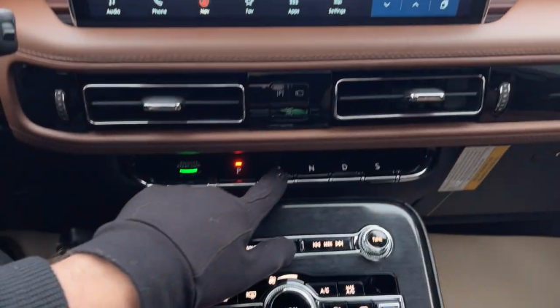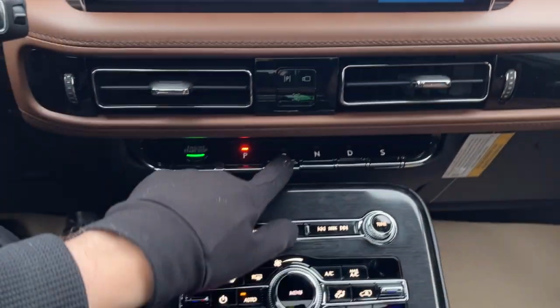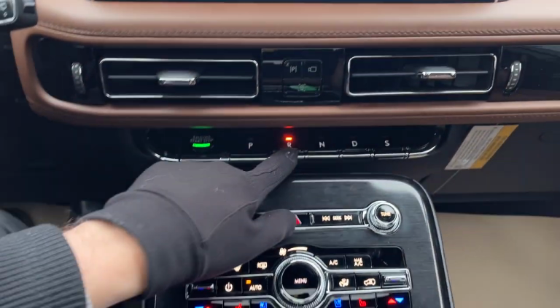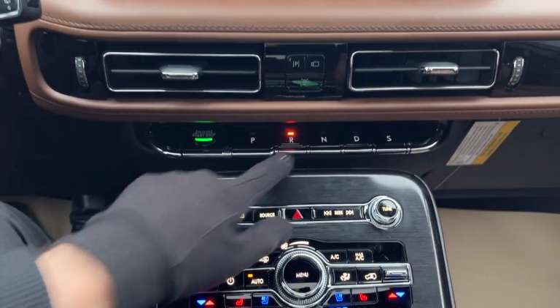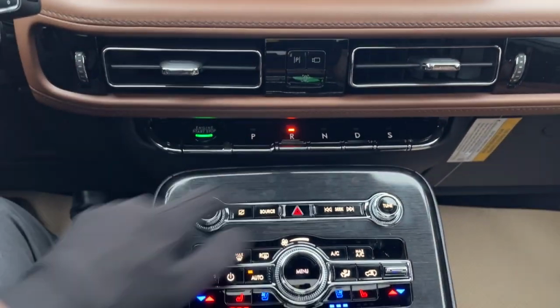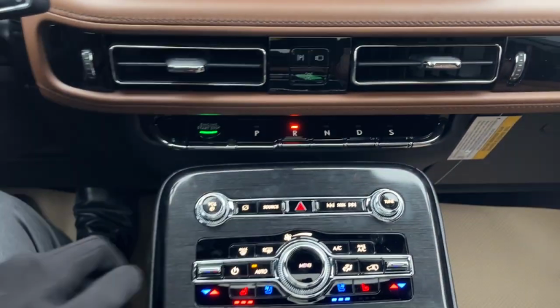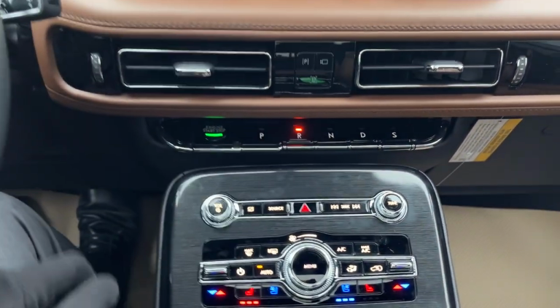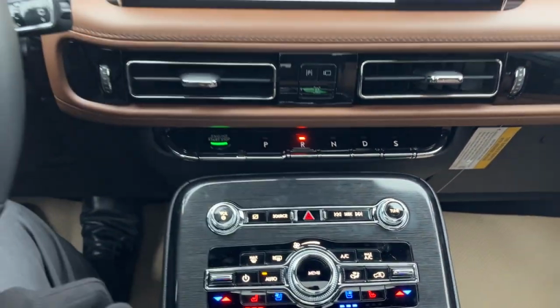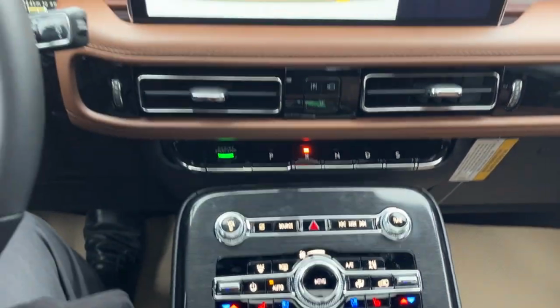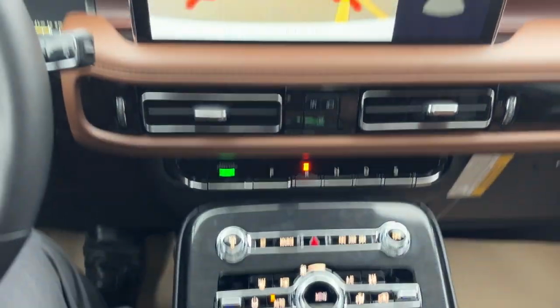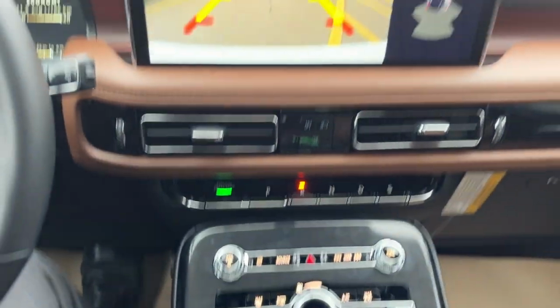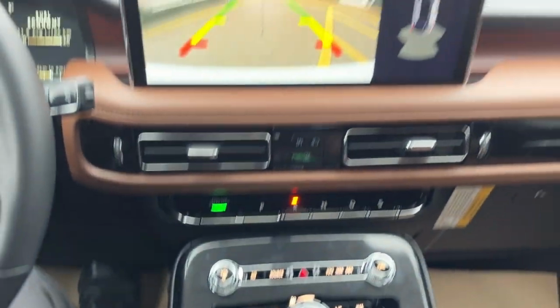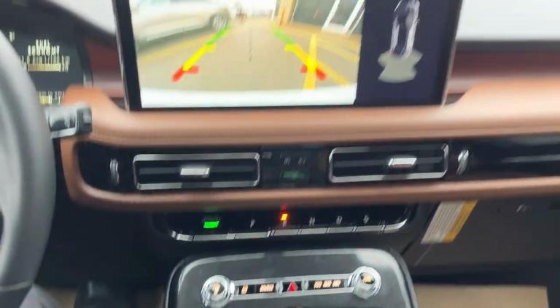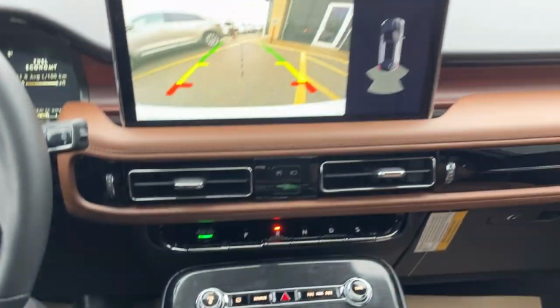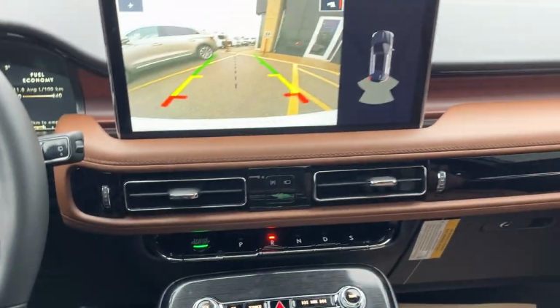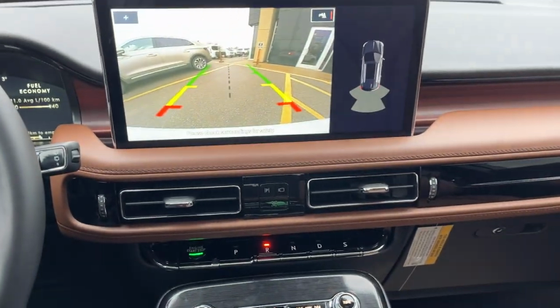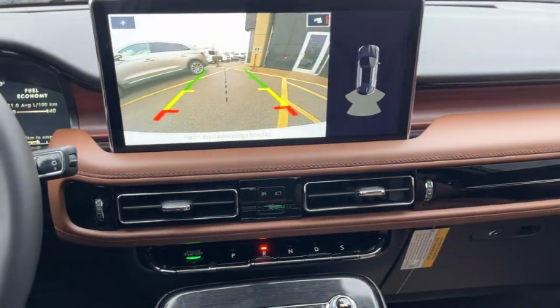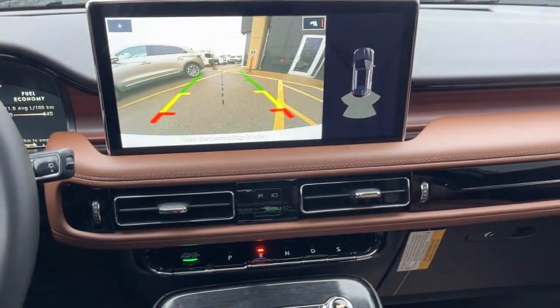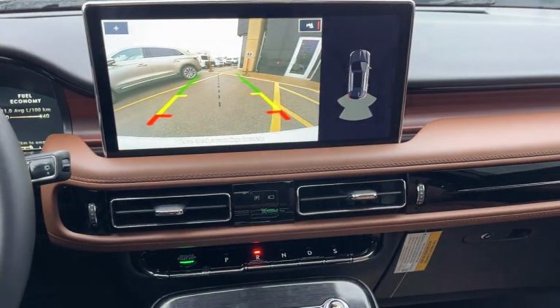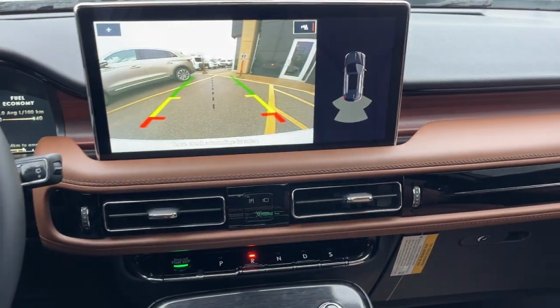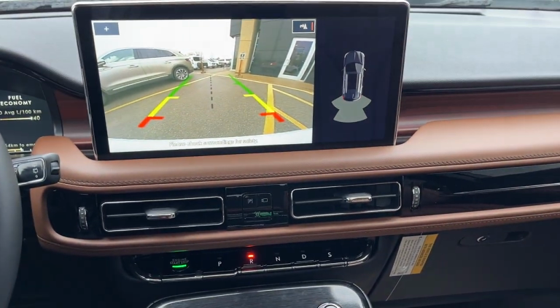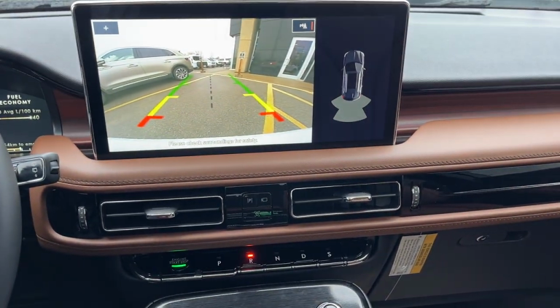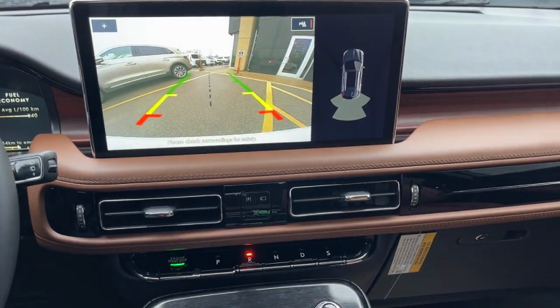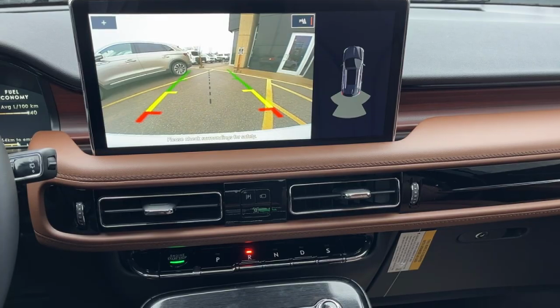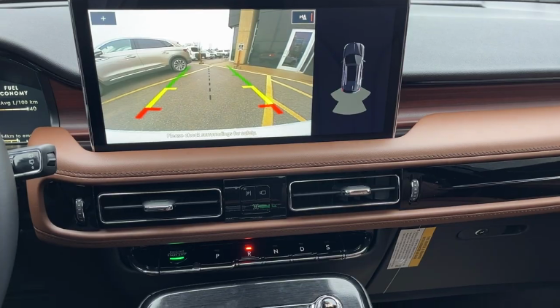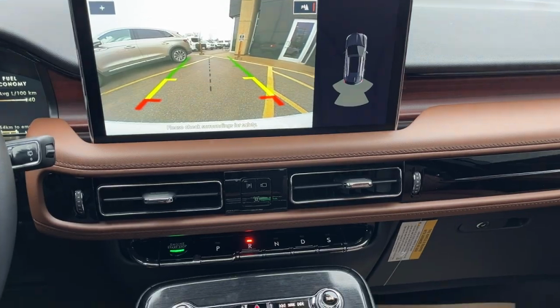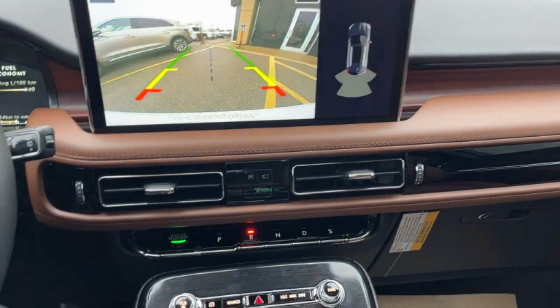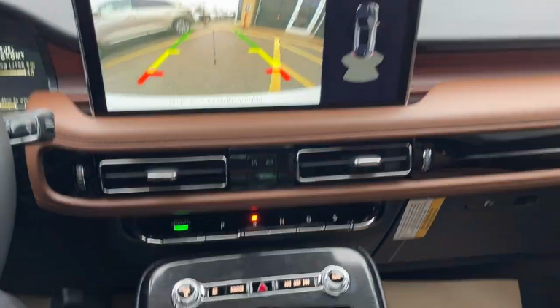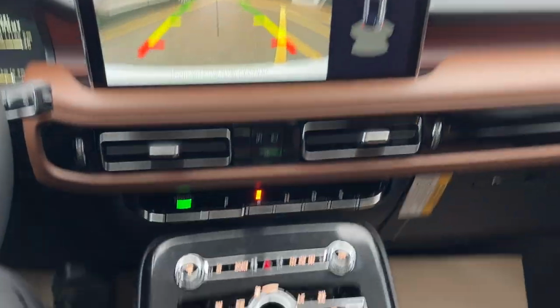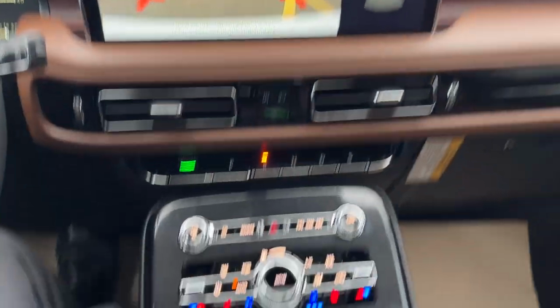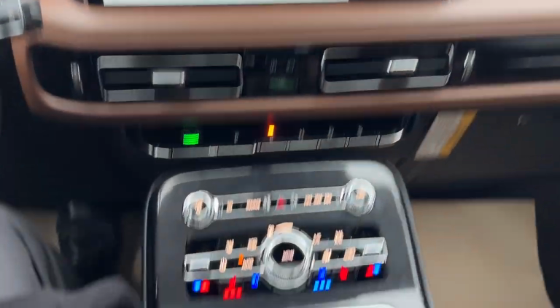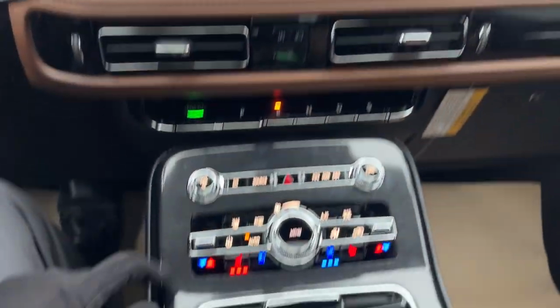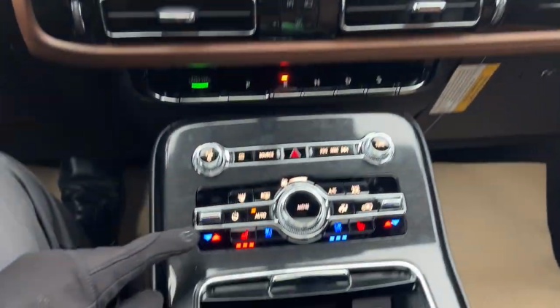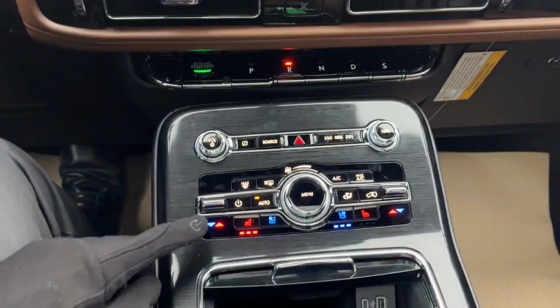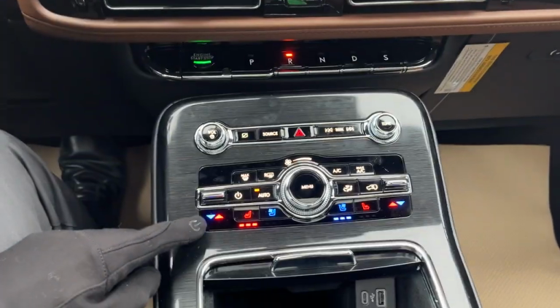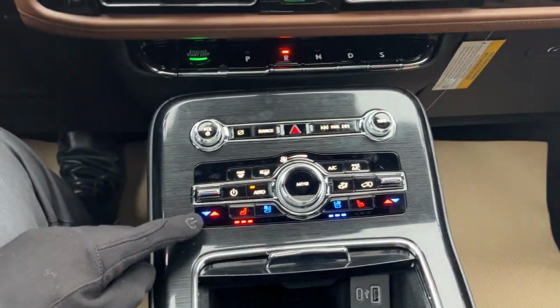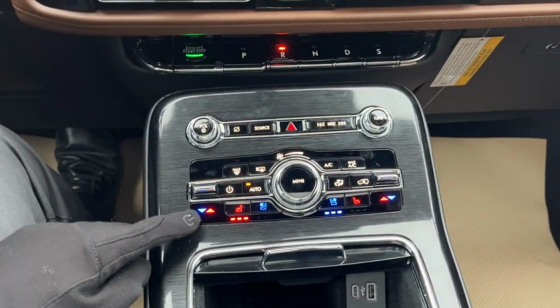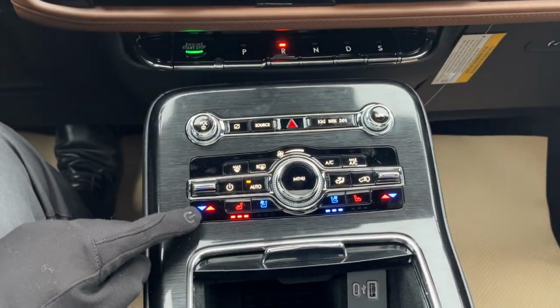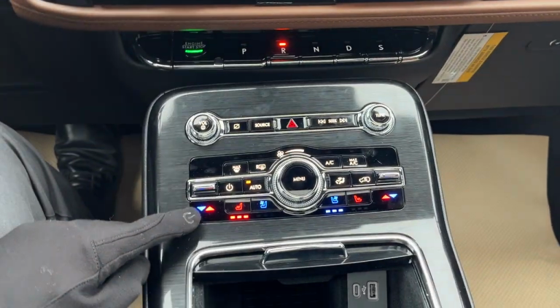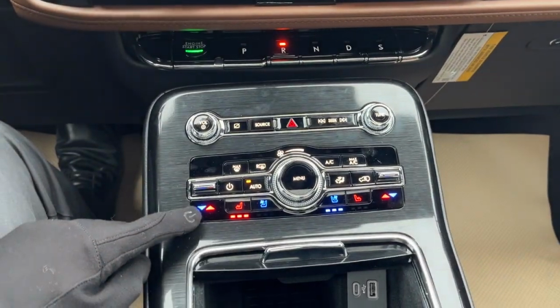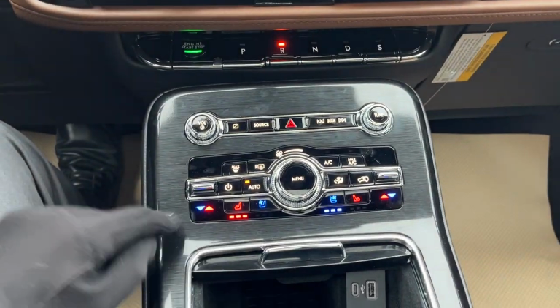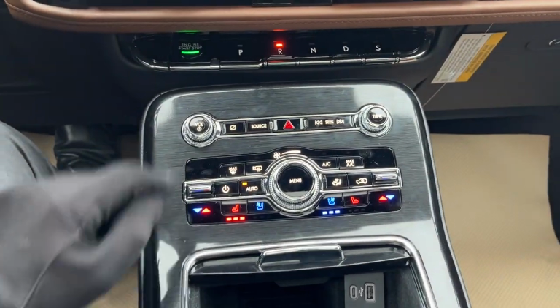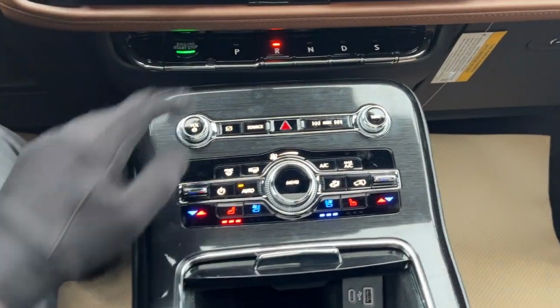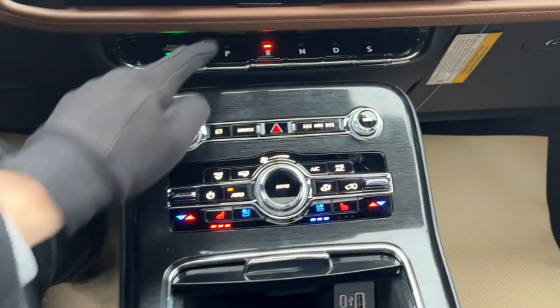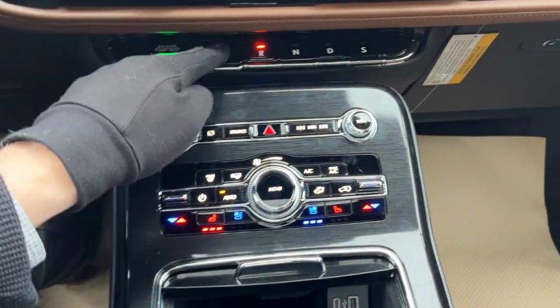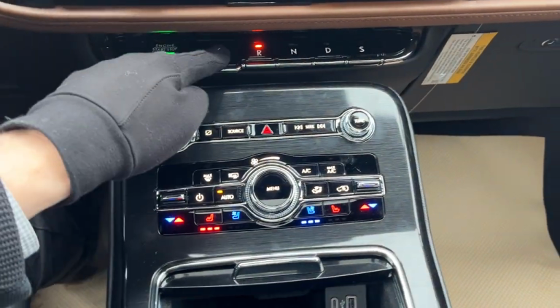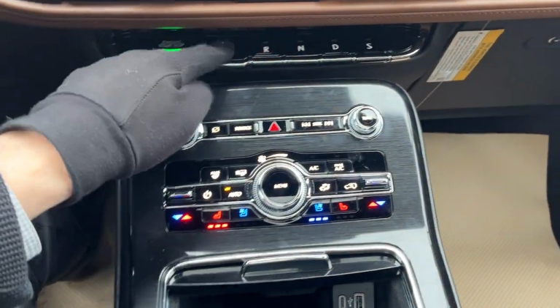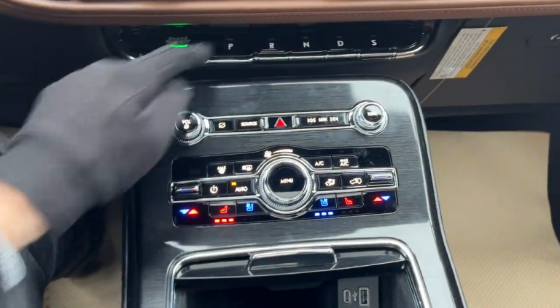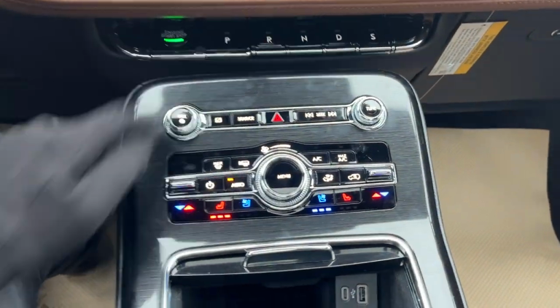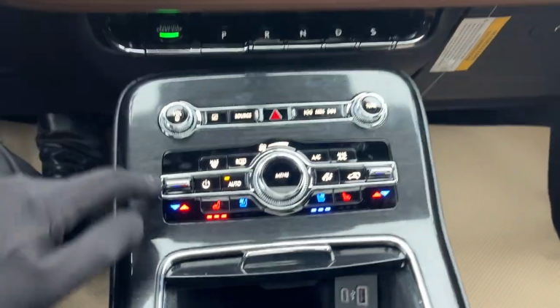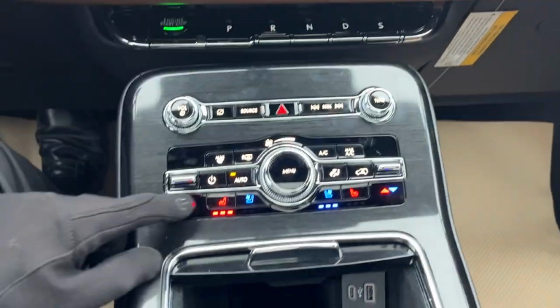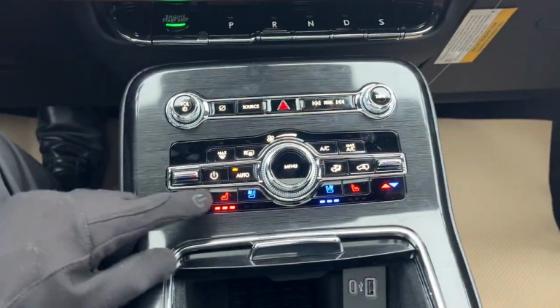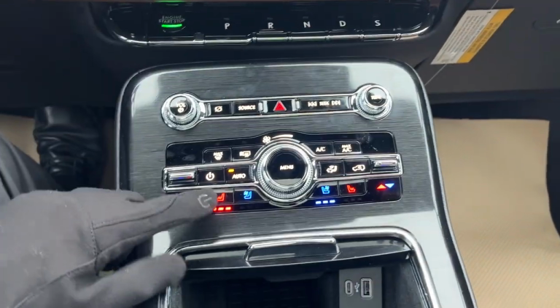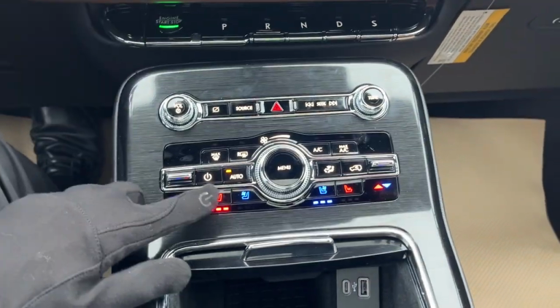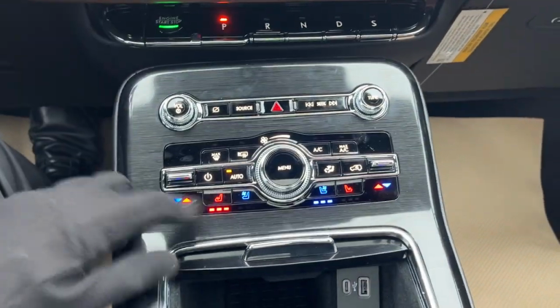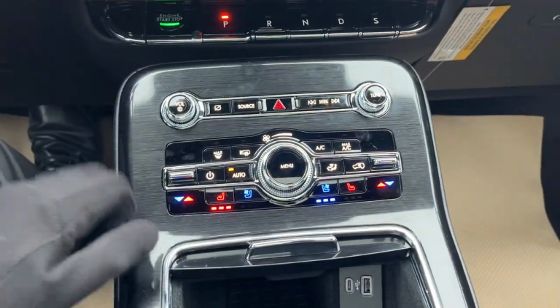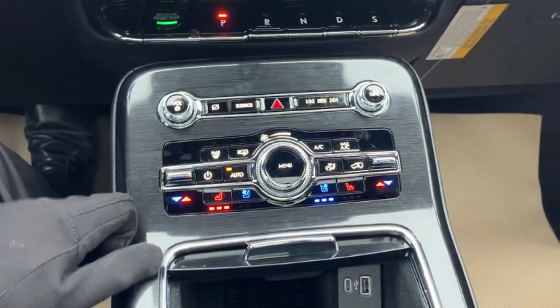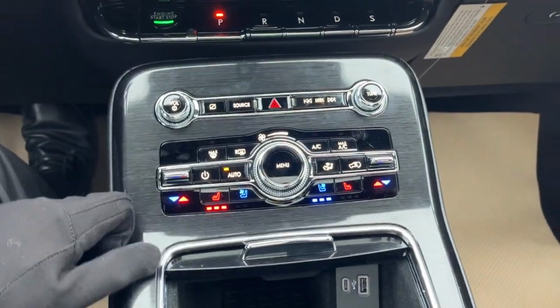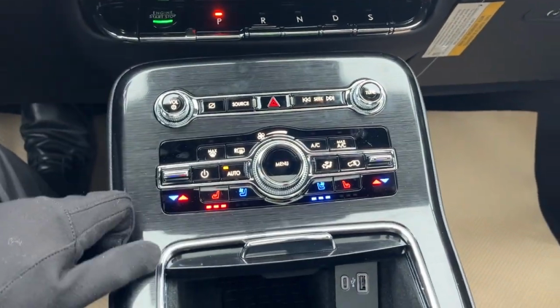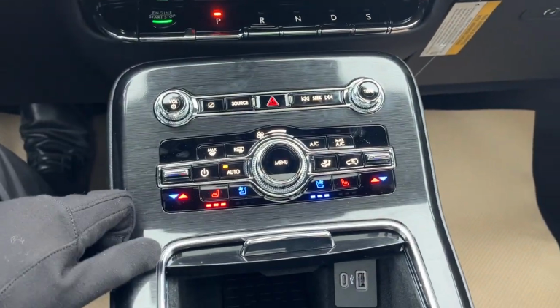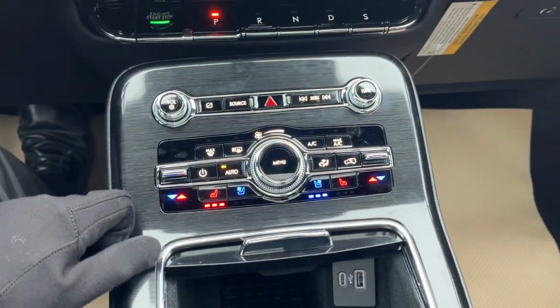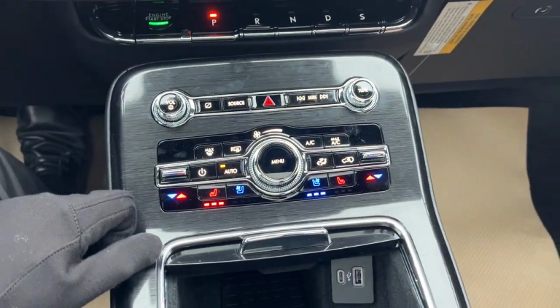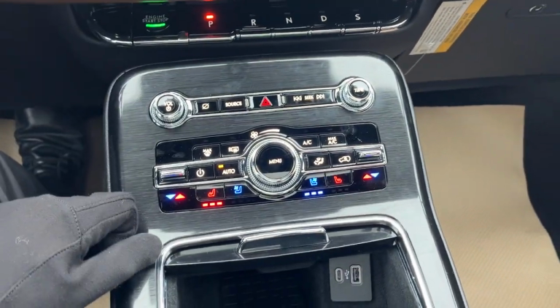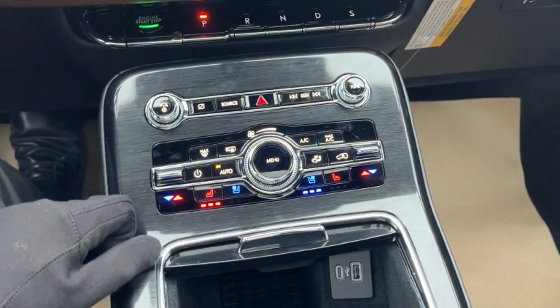If I throw it in reverse, there's your reverse camera and parking sensors. Then you do have all your different climate controls, as well as your heated and cooled seat controls.